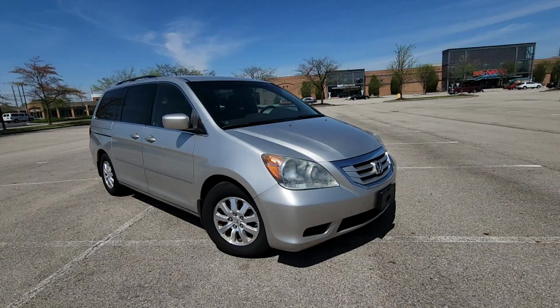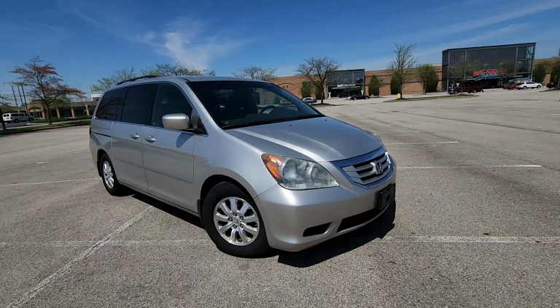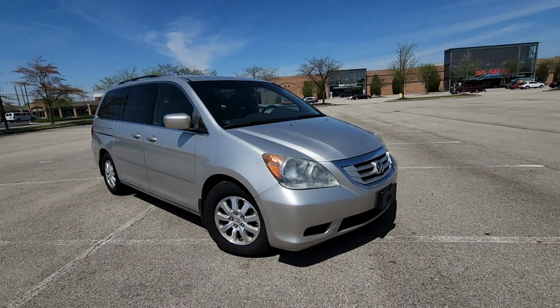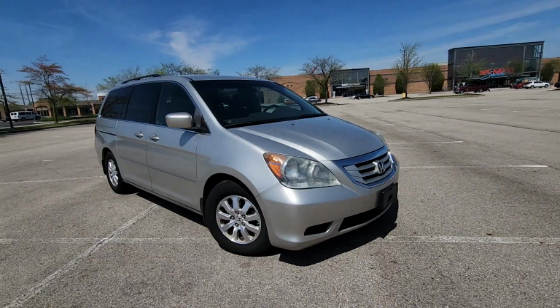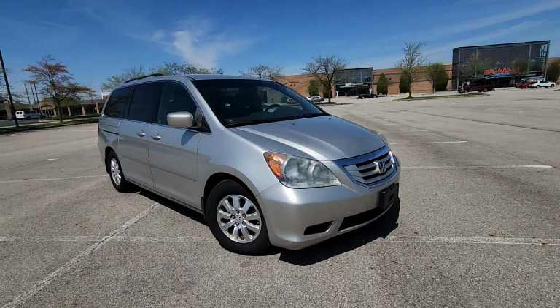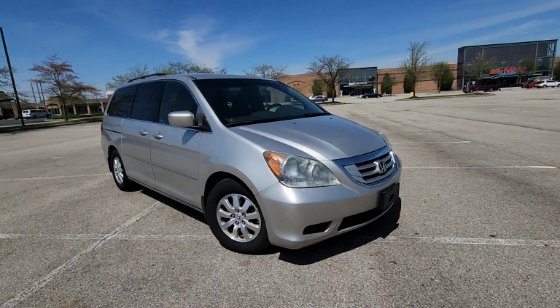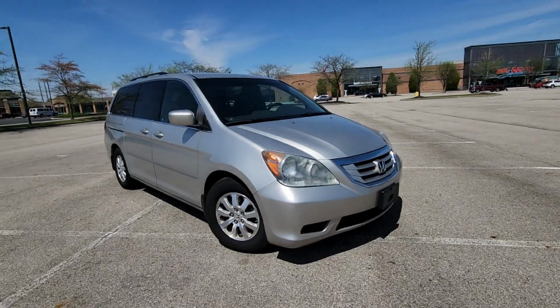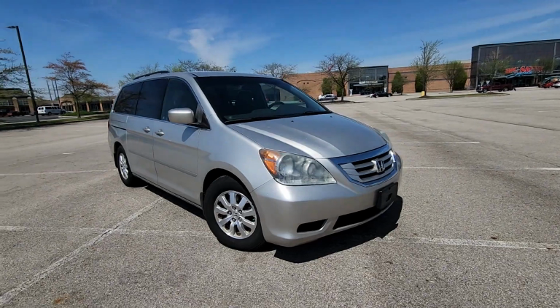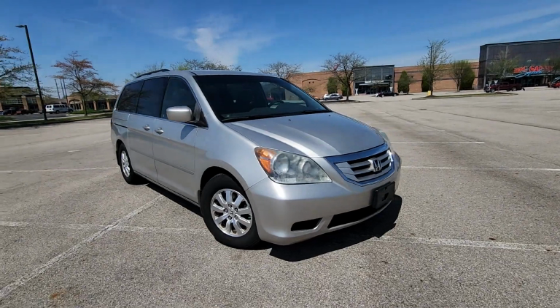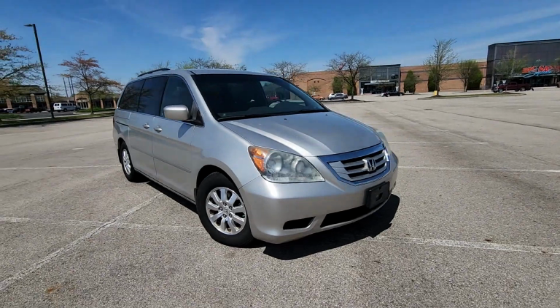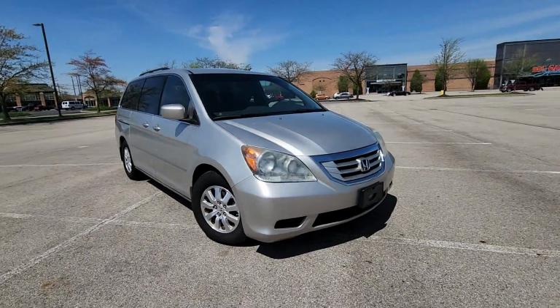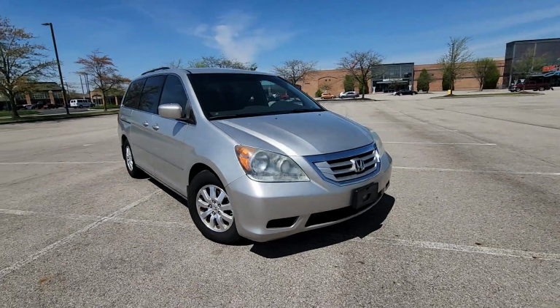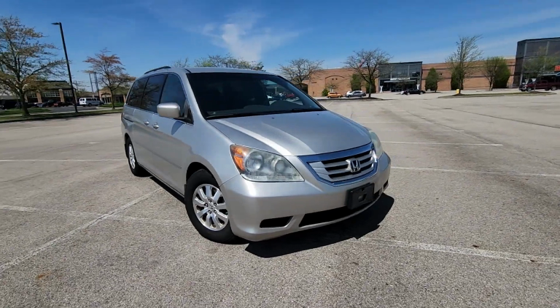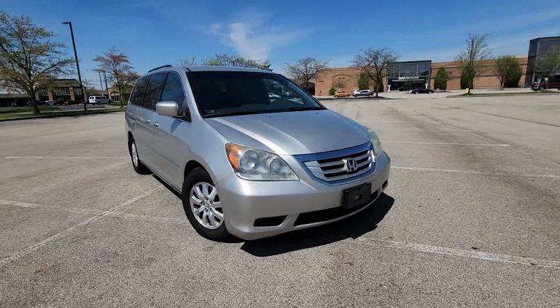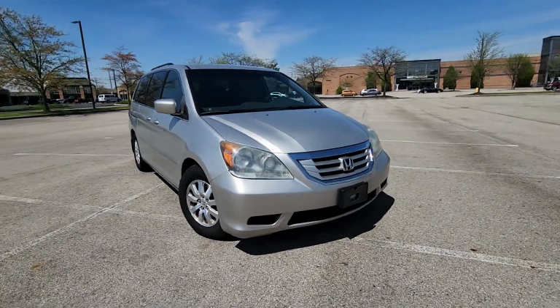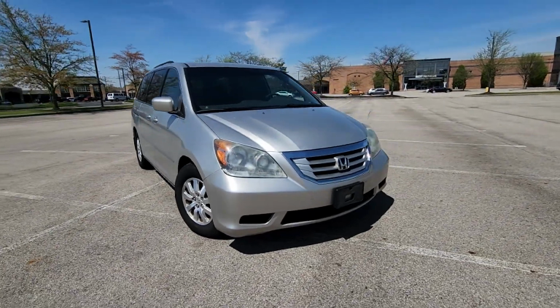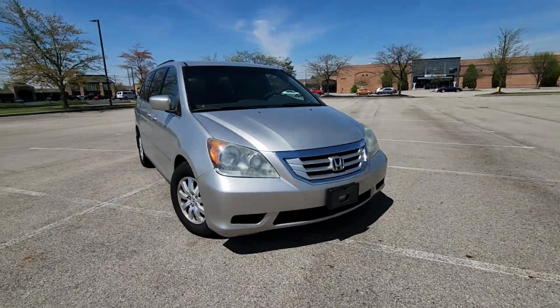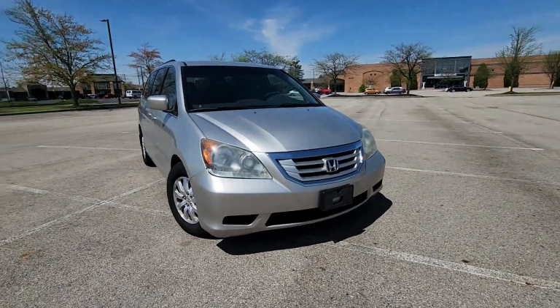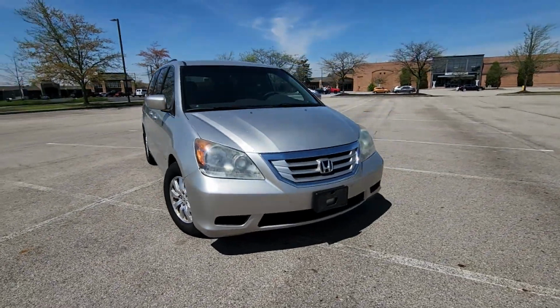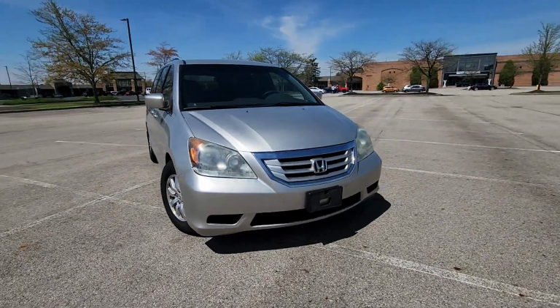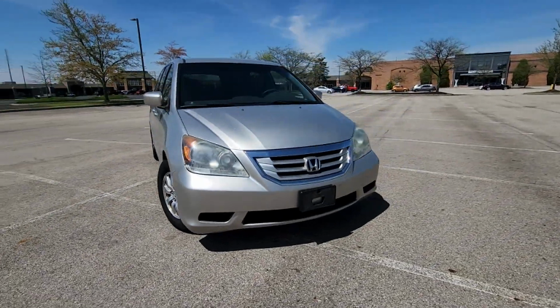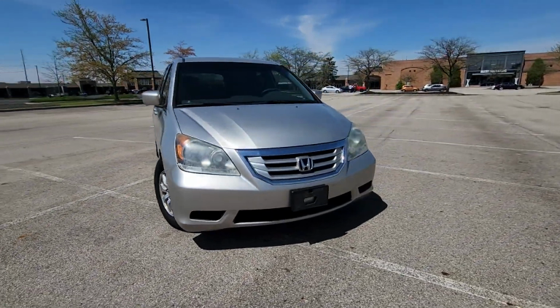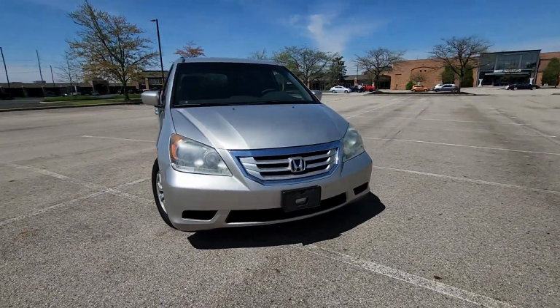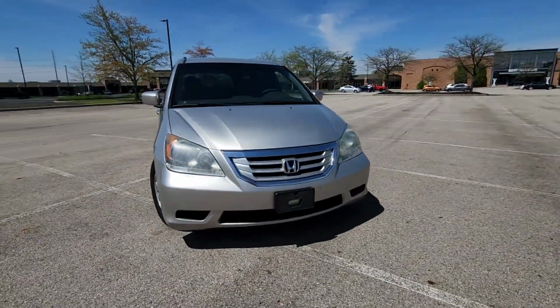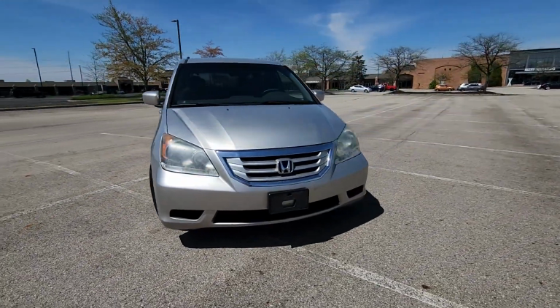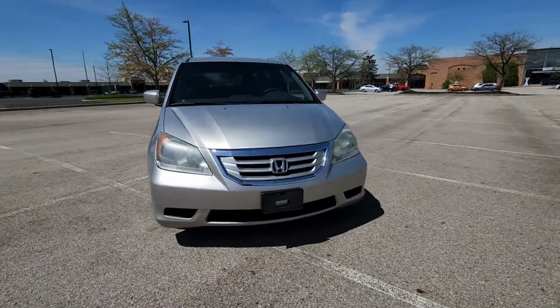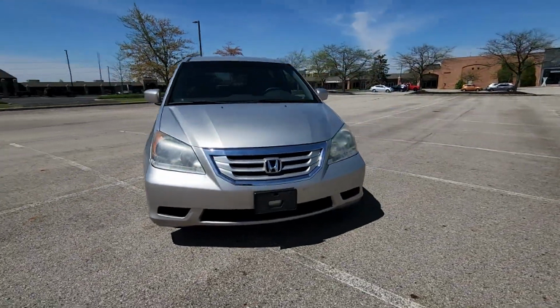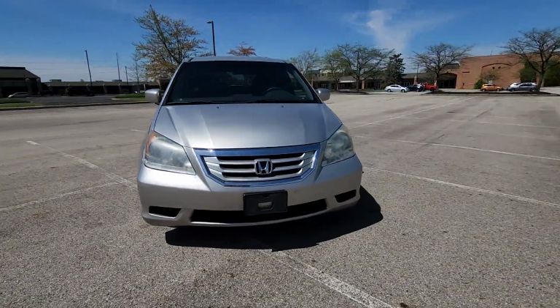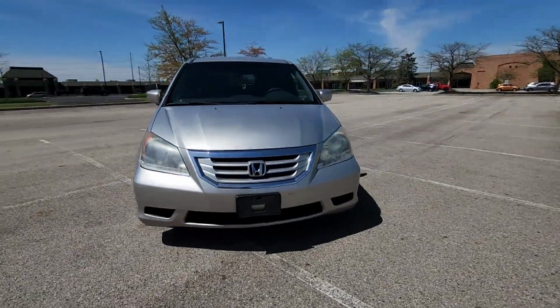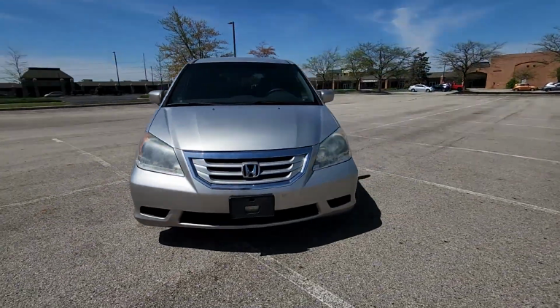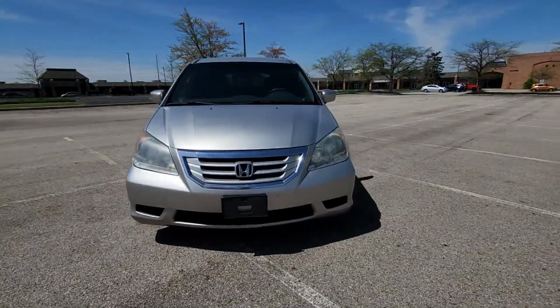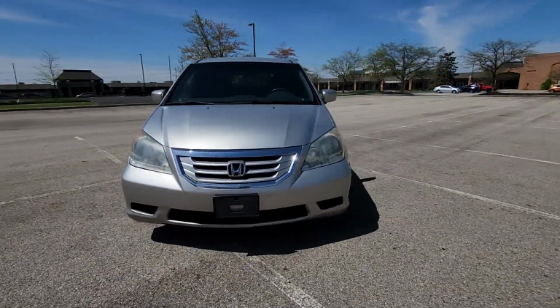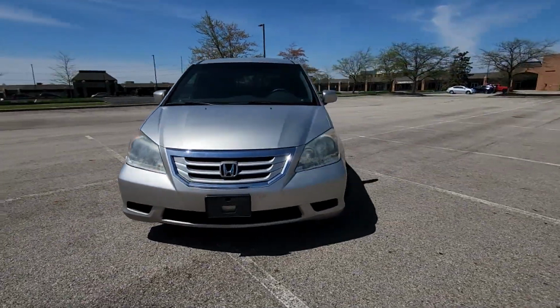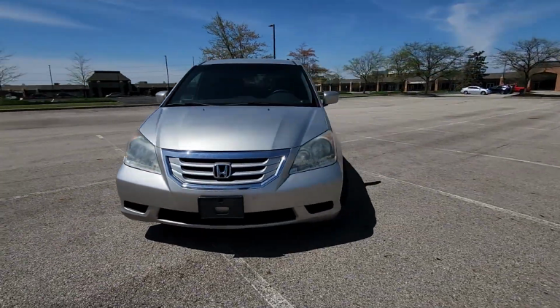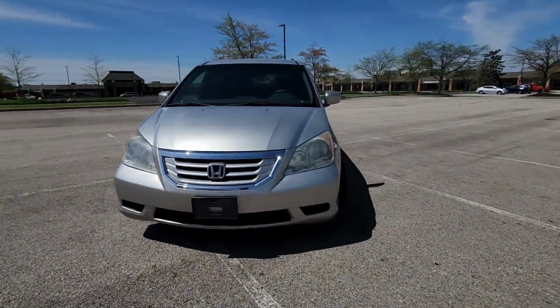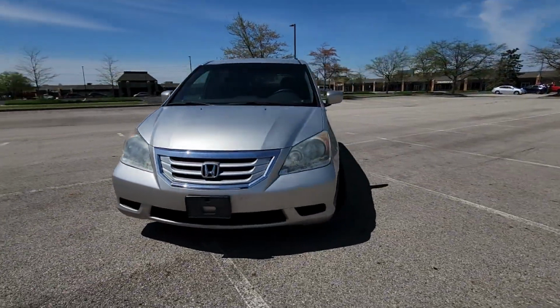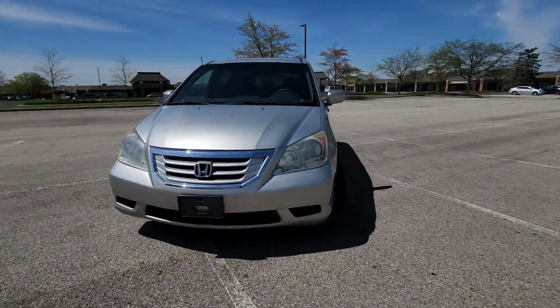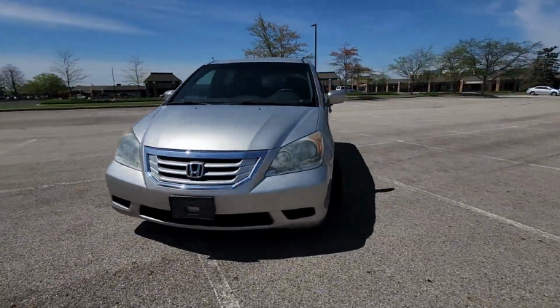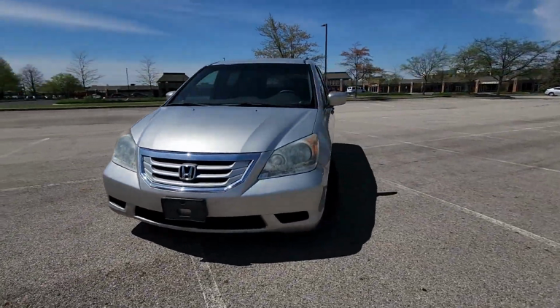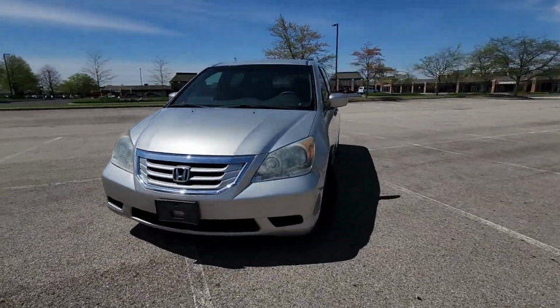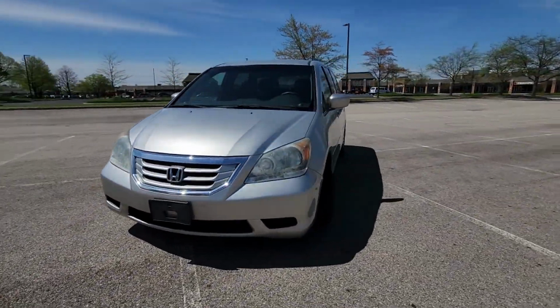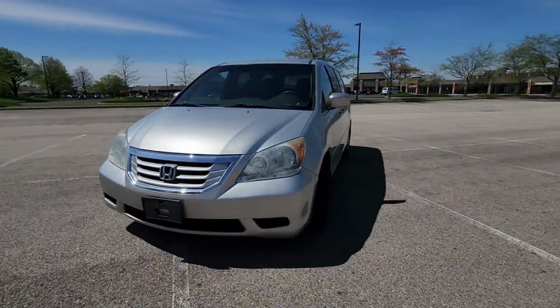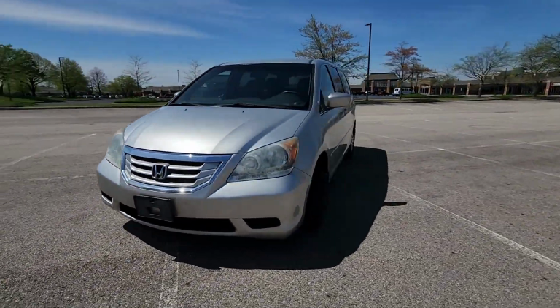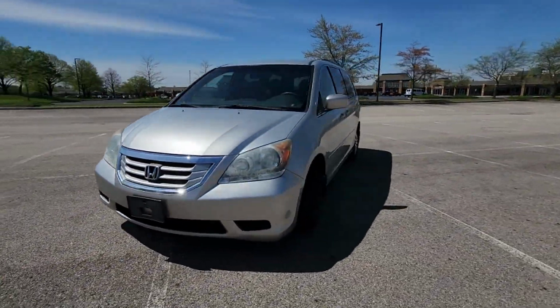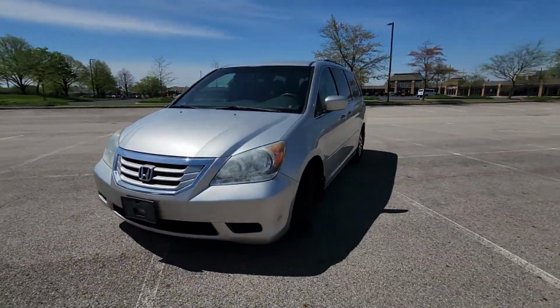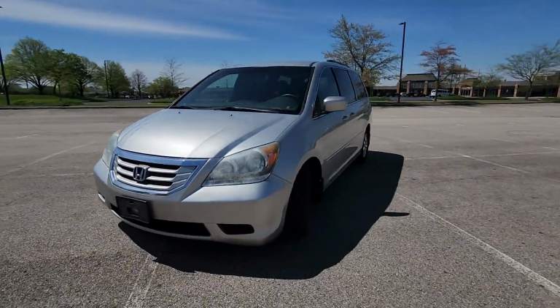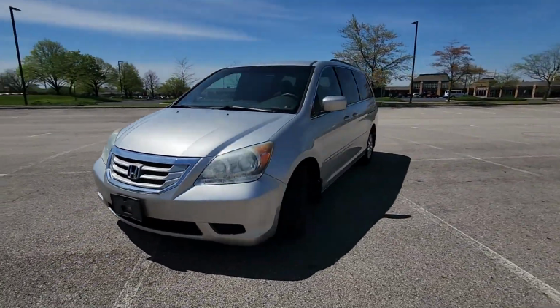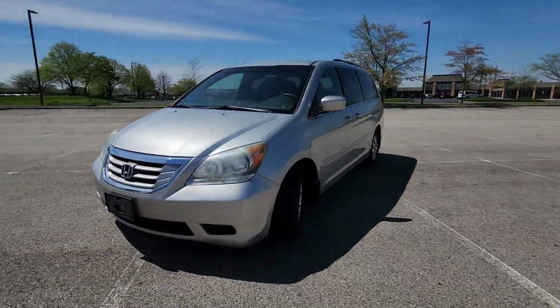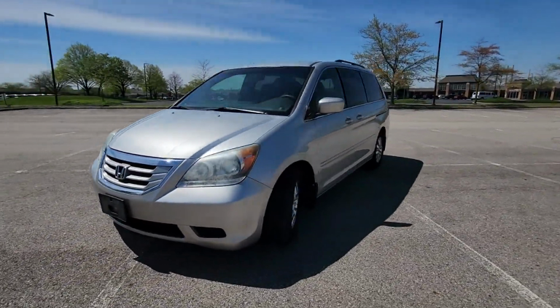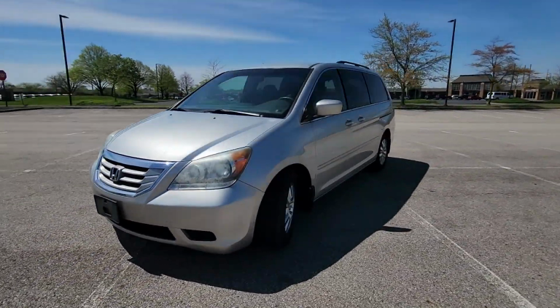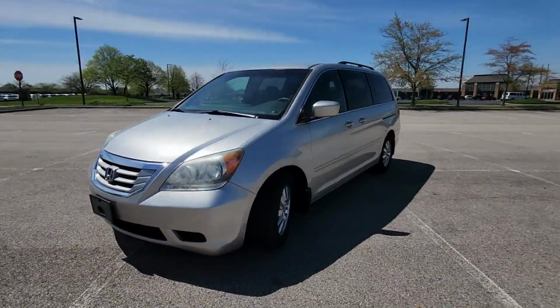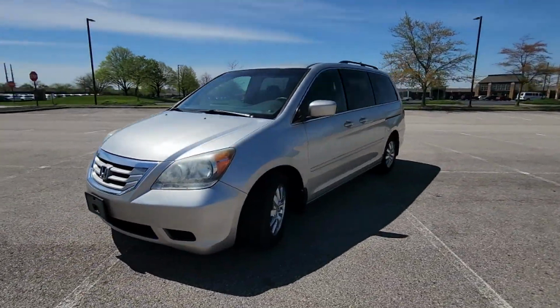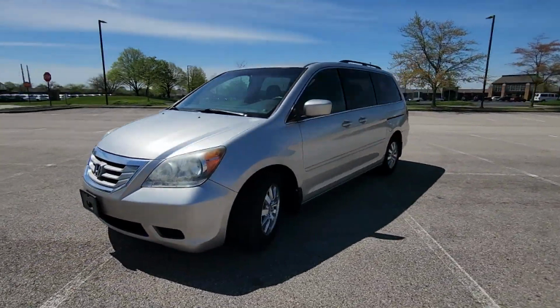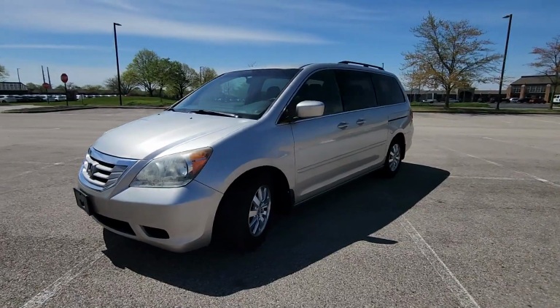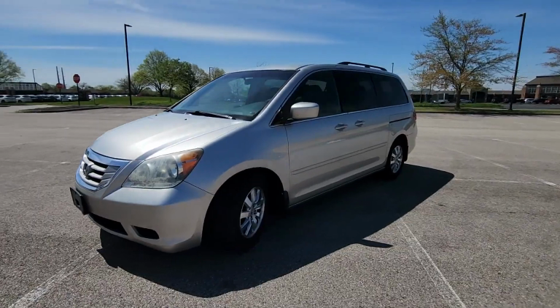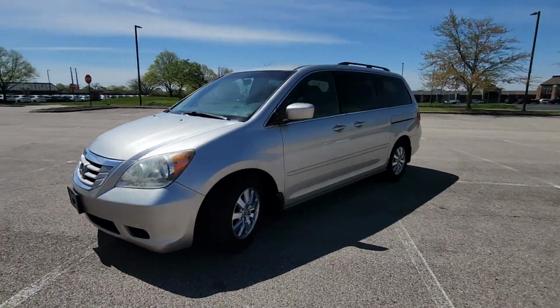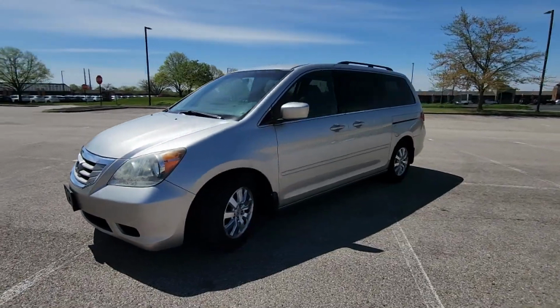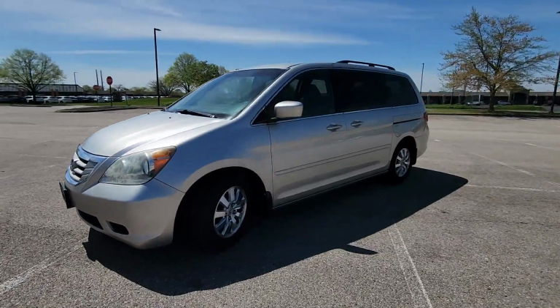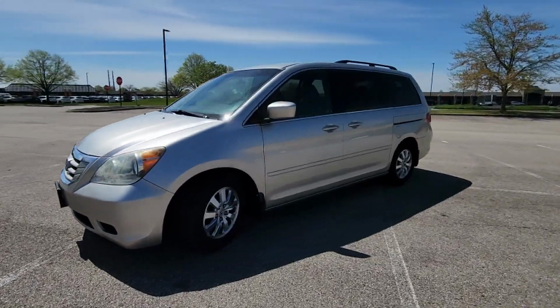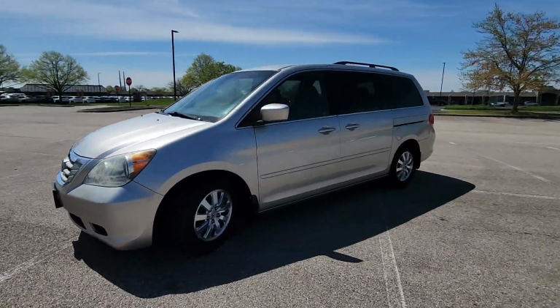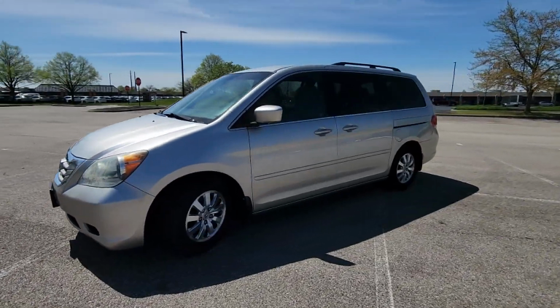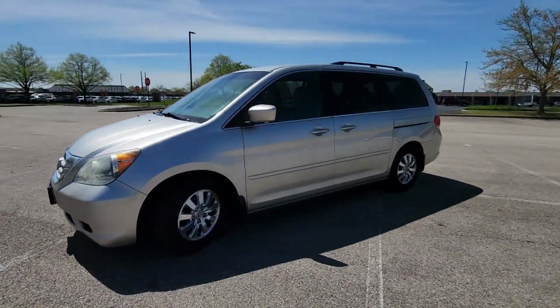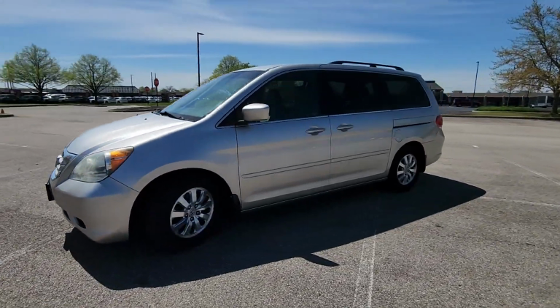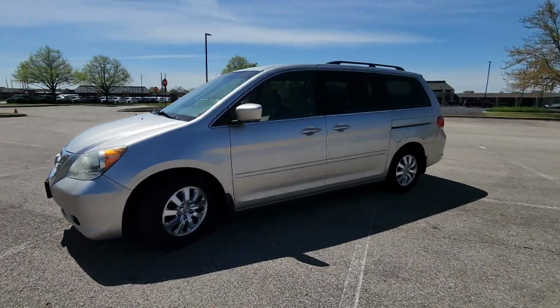2009 Honda Odyssey. This minivan delivers safety and comfort to its passengers.